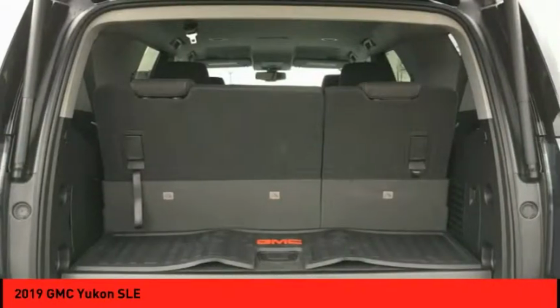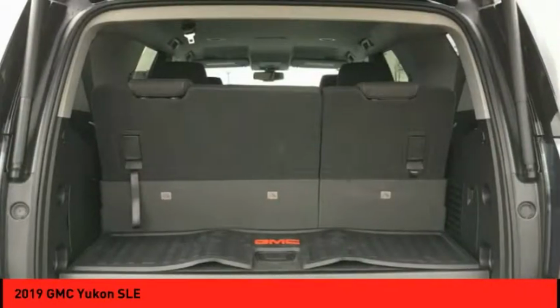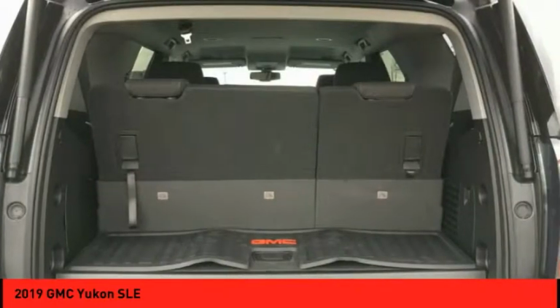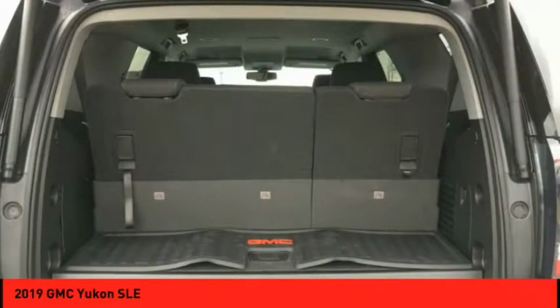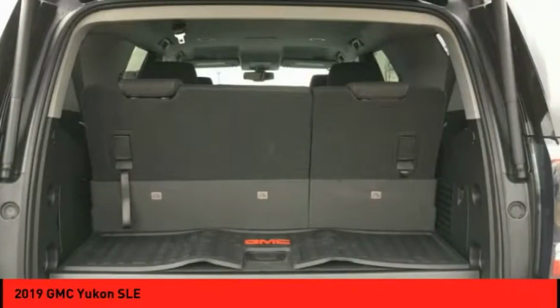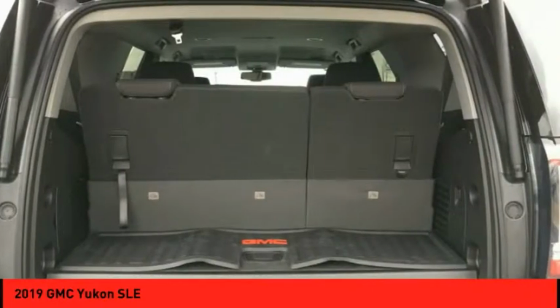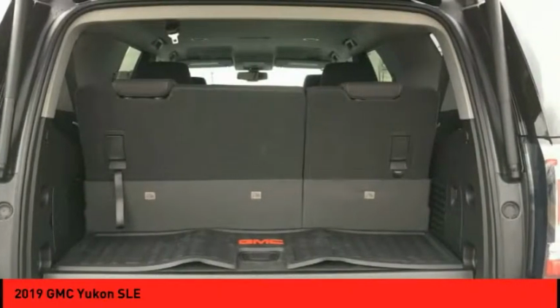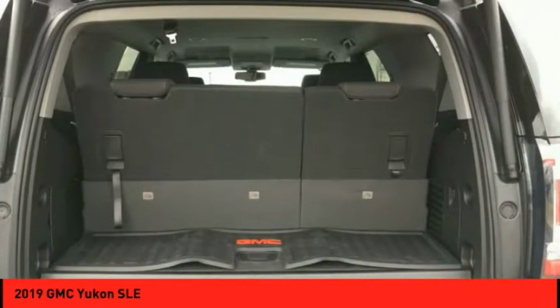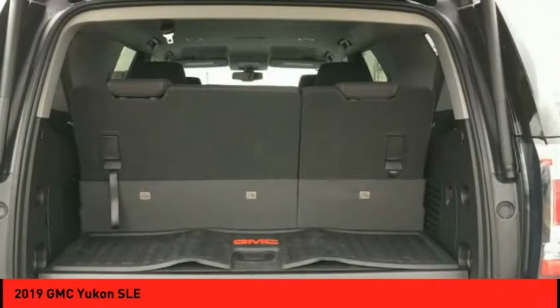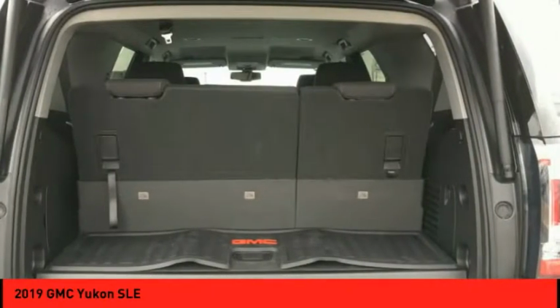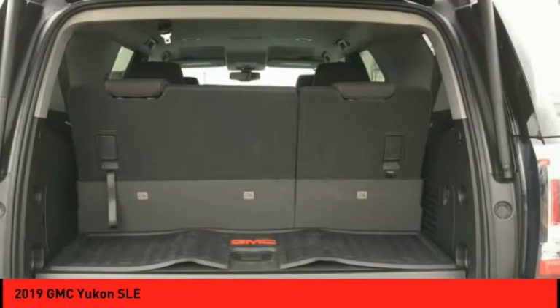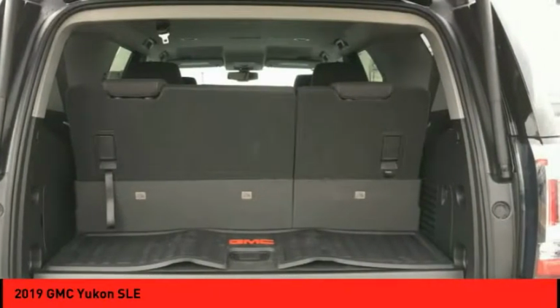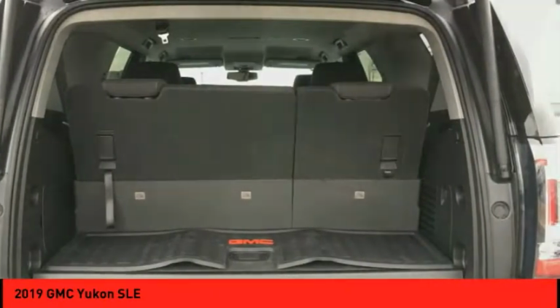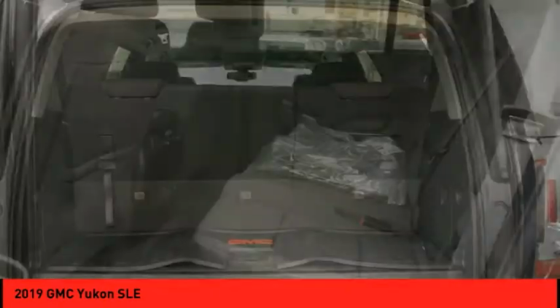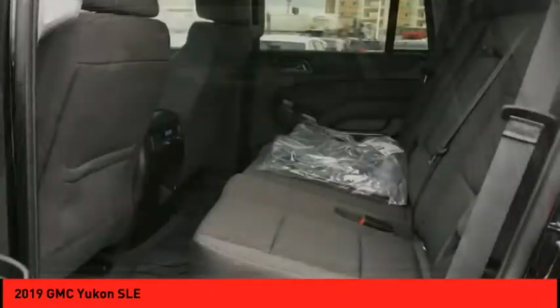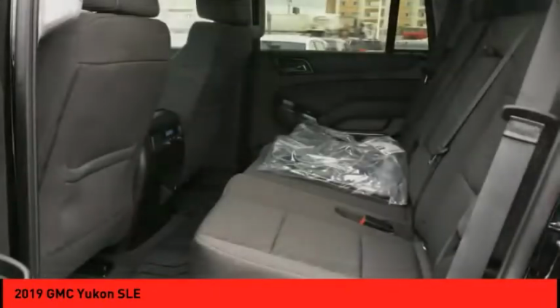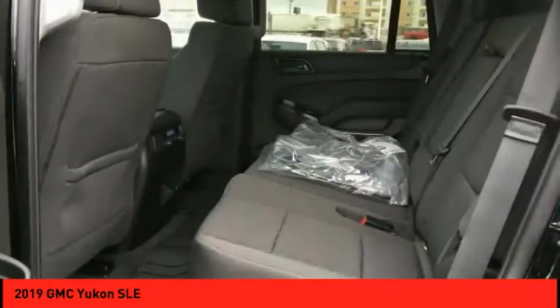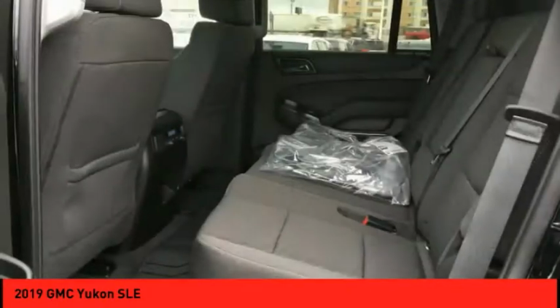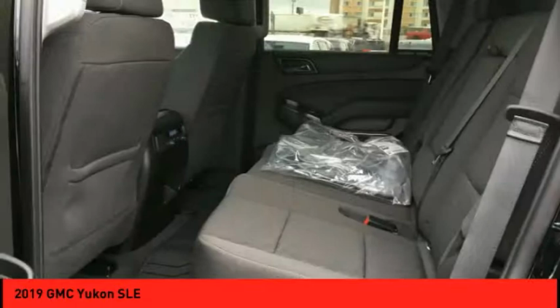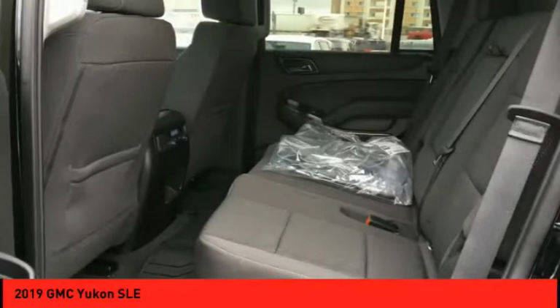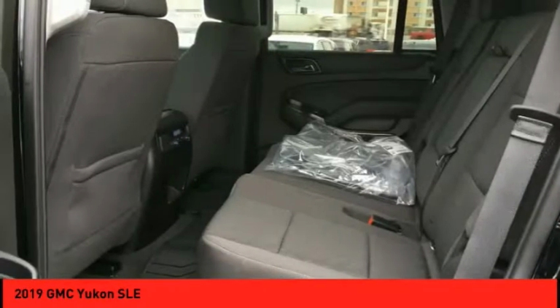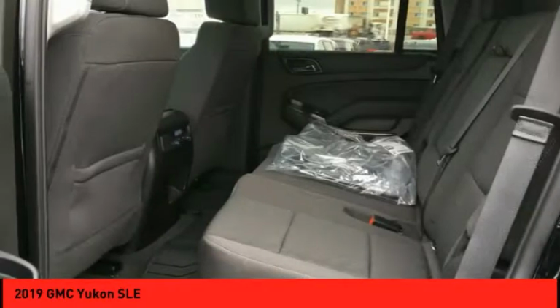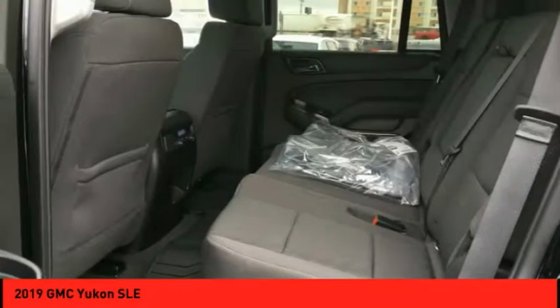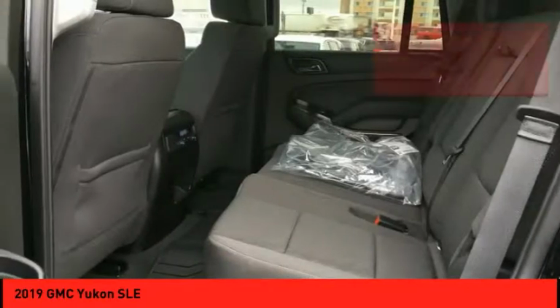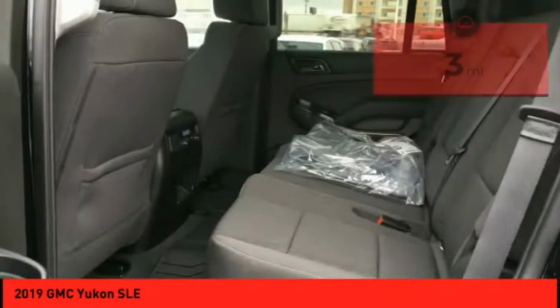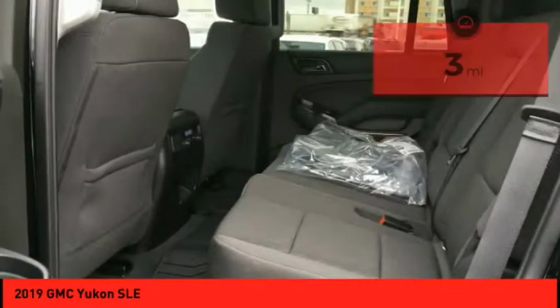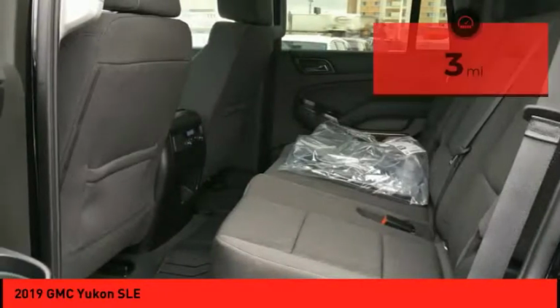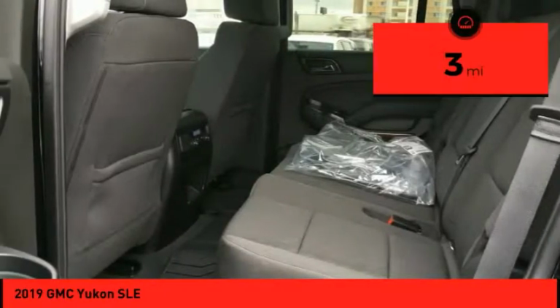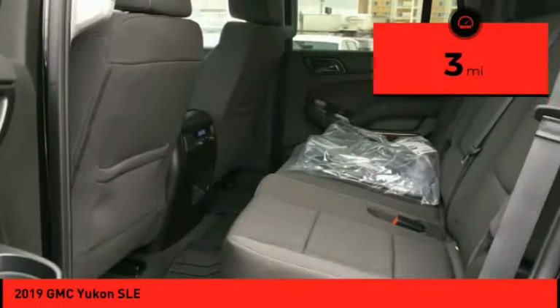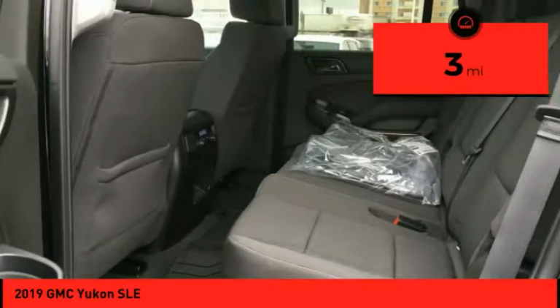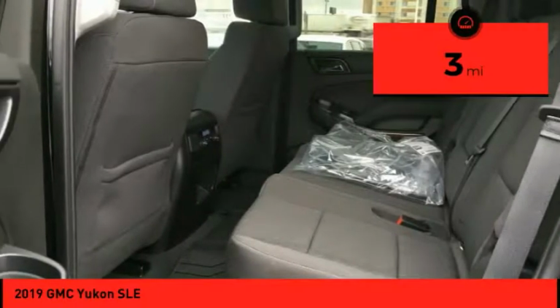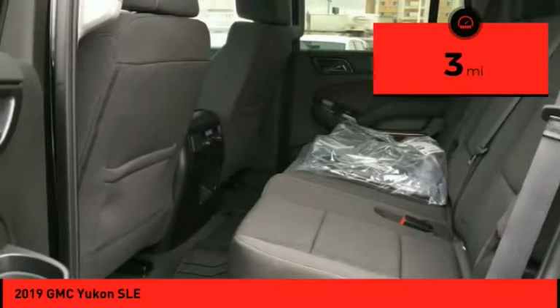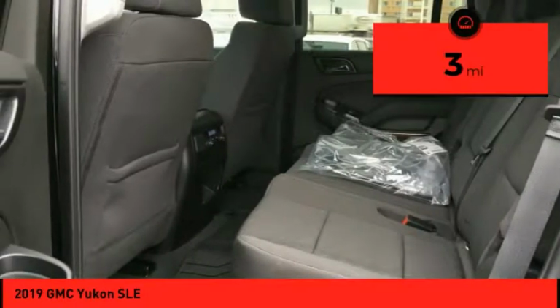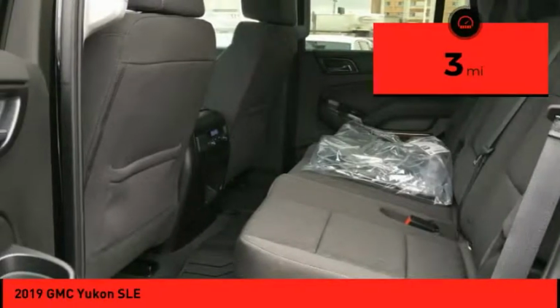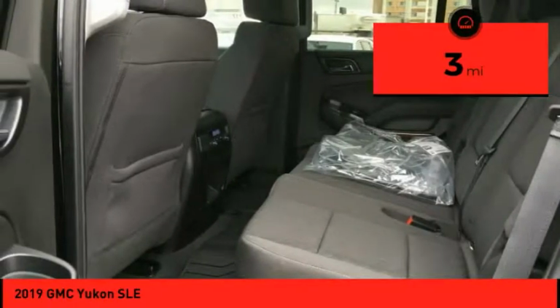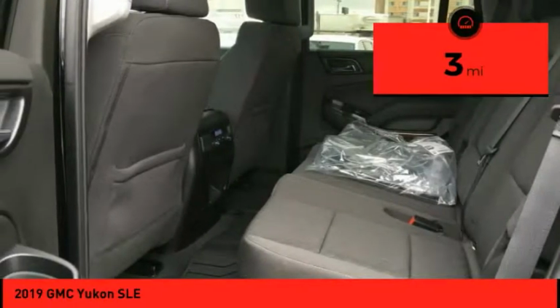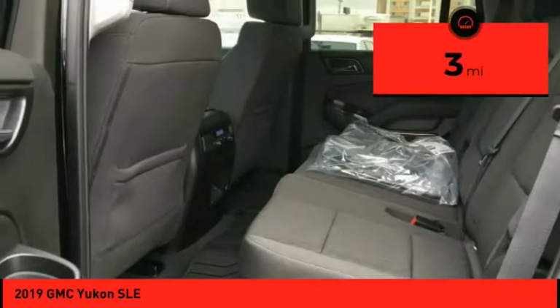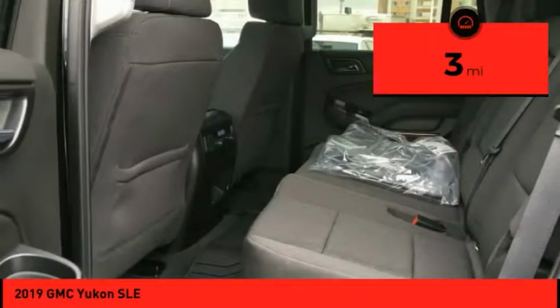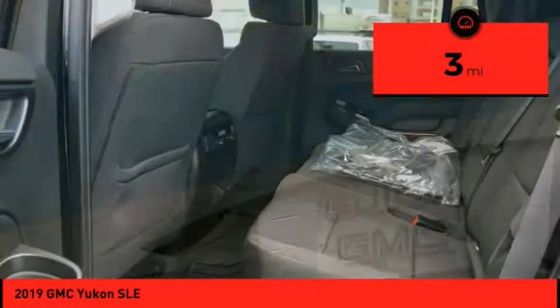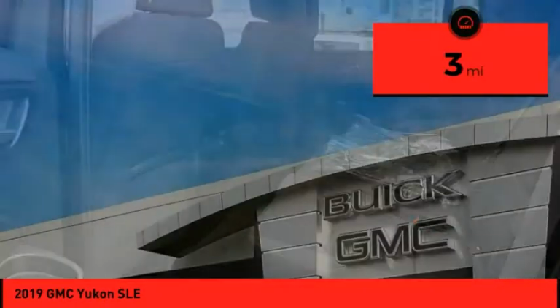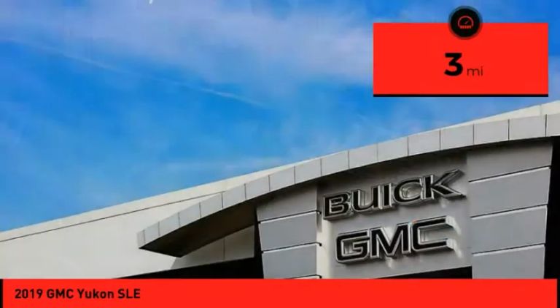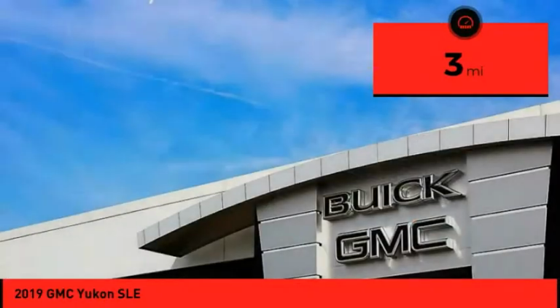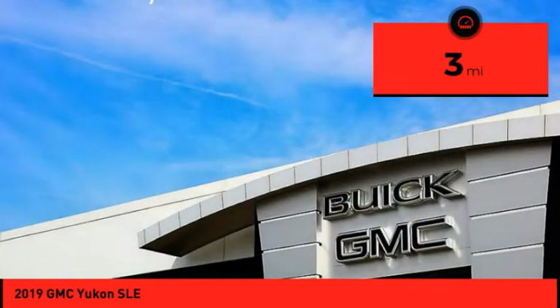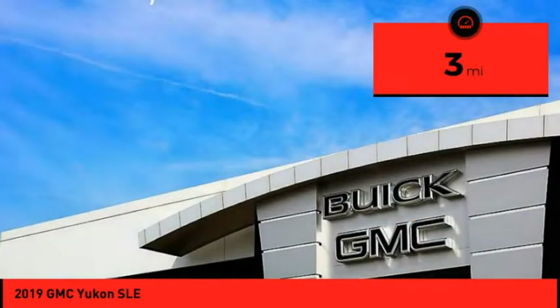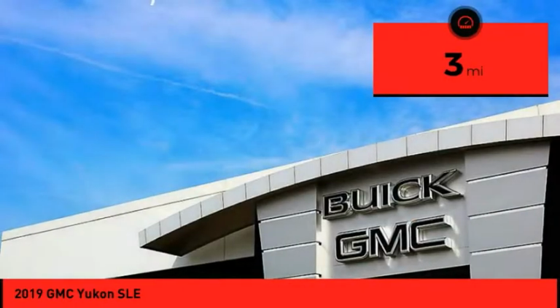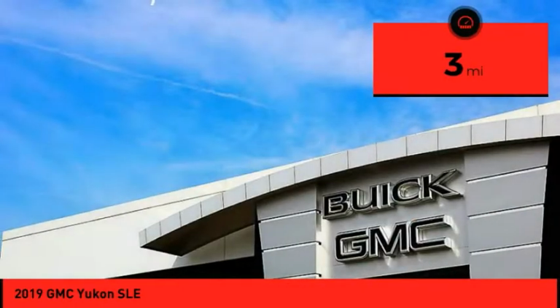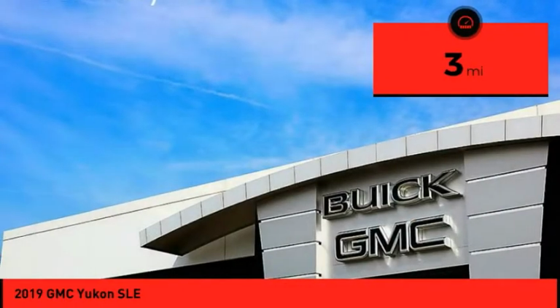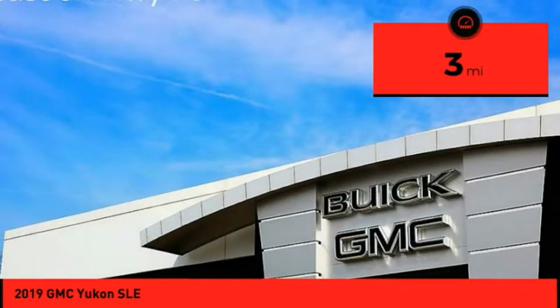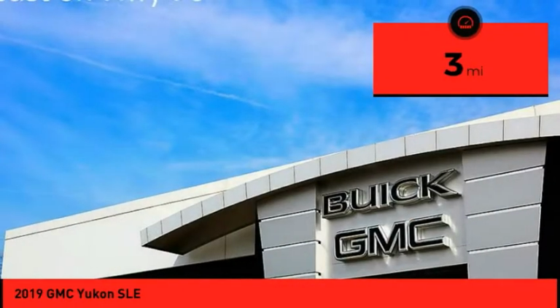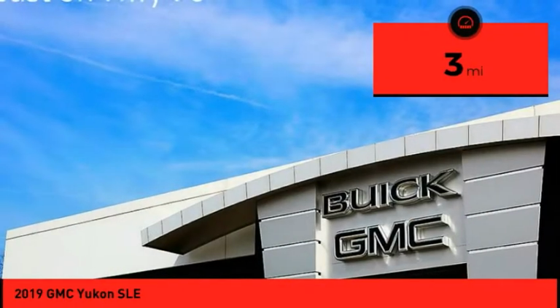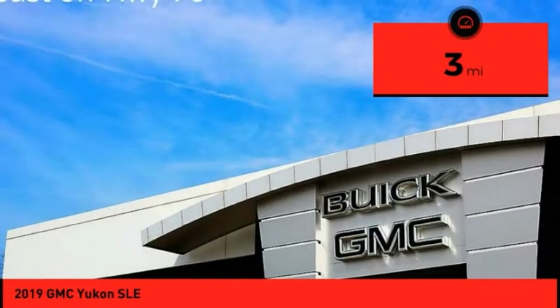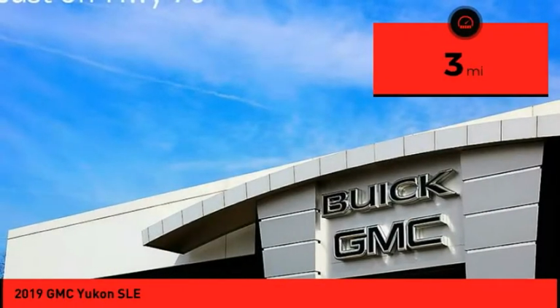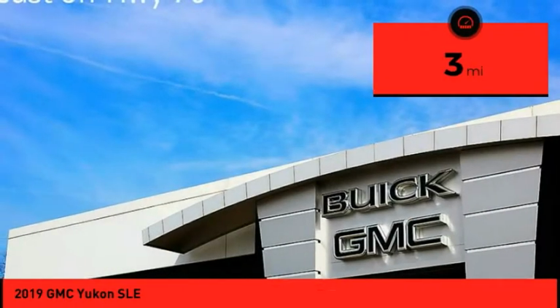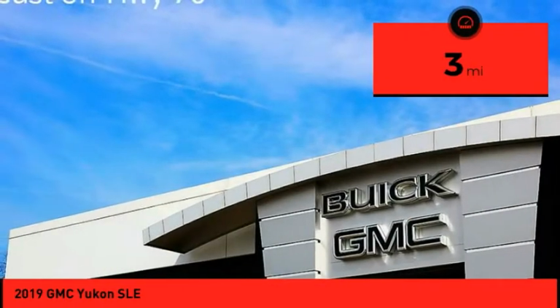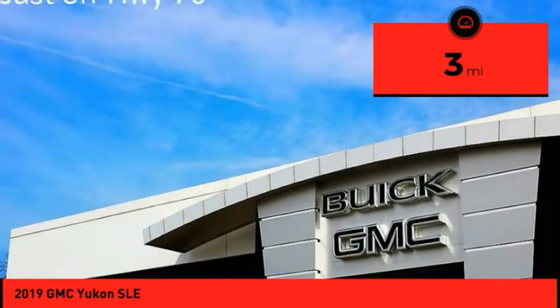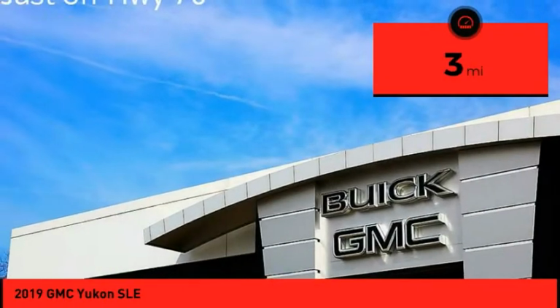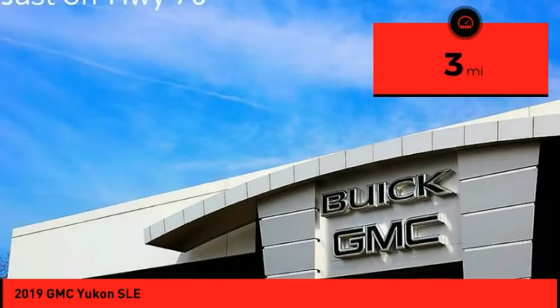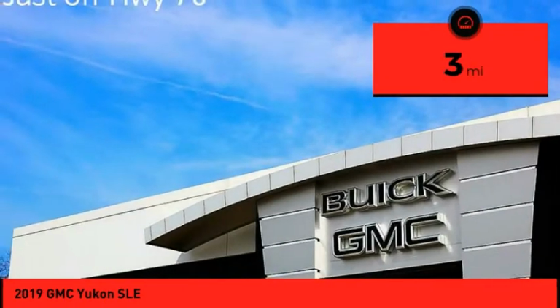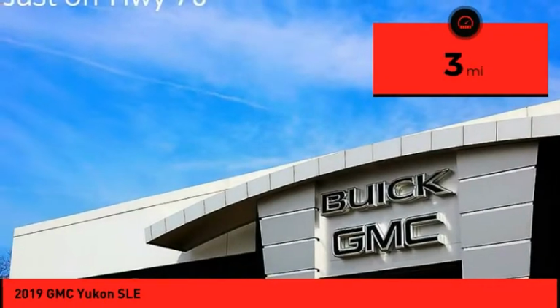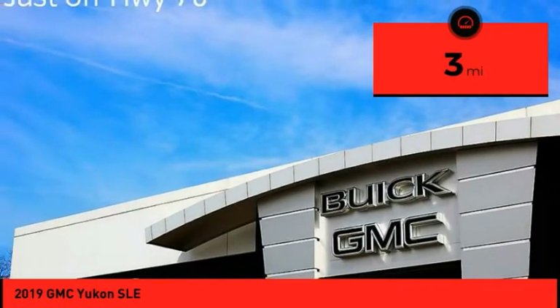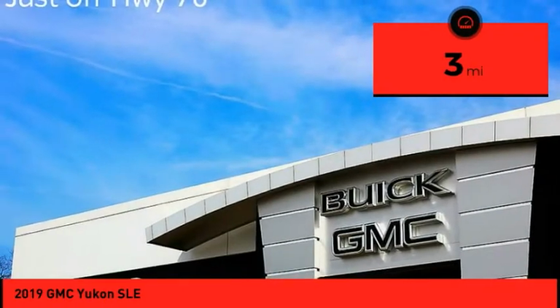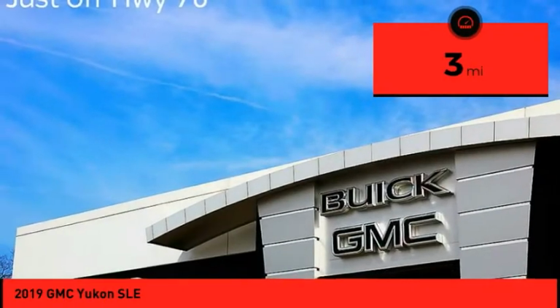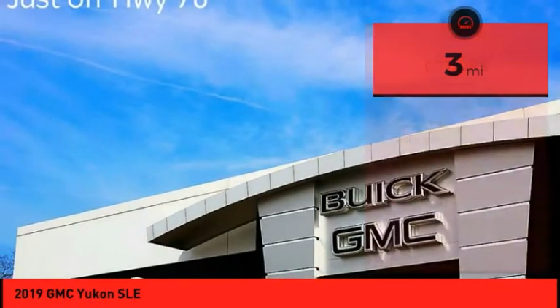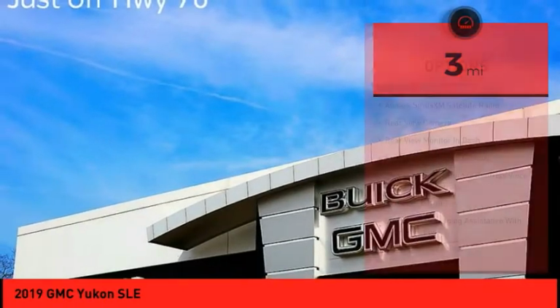Boasting a Vortec 5.3 liter V8 with active fuel management and flex fuel, the Yukon is agile and capable. This vehicle has less than 100 miles. Here are some of this vehicle's great options.